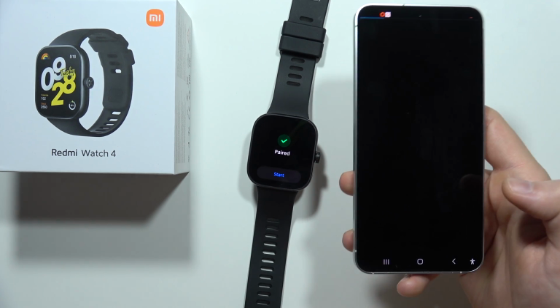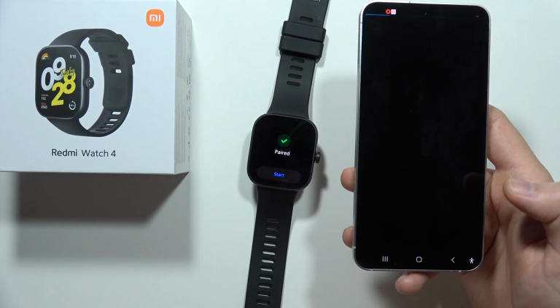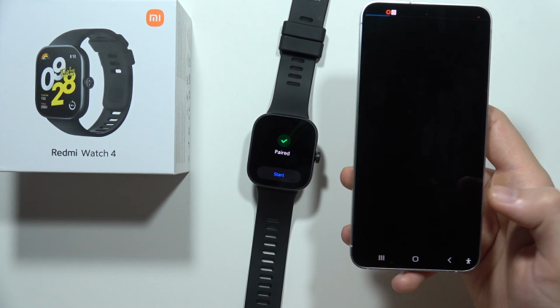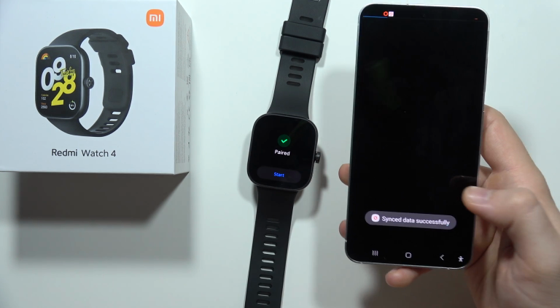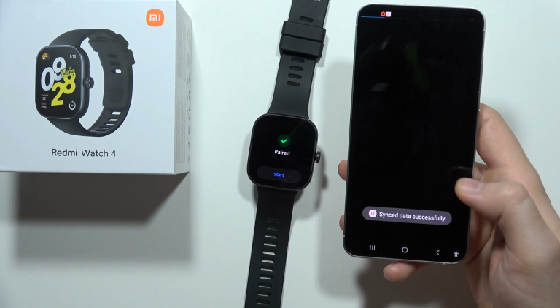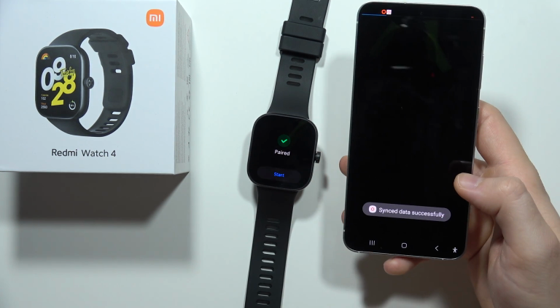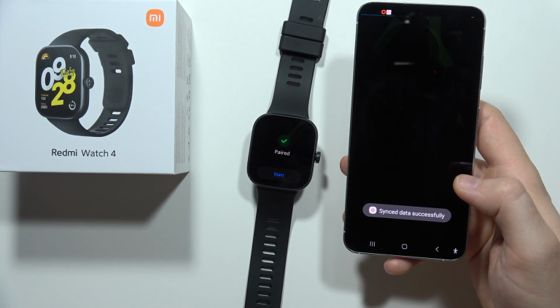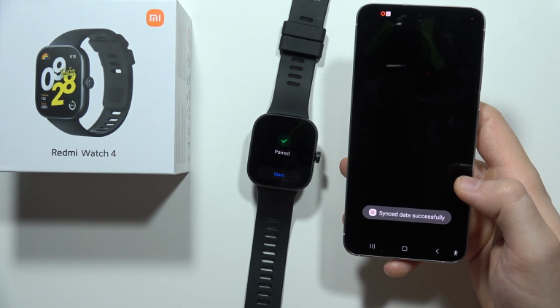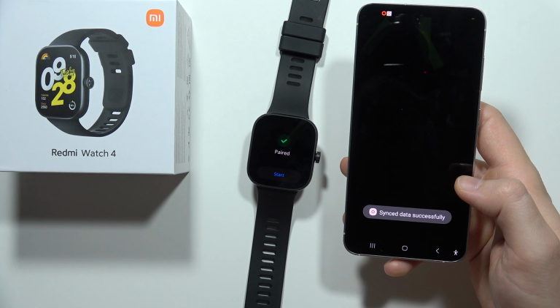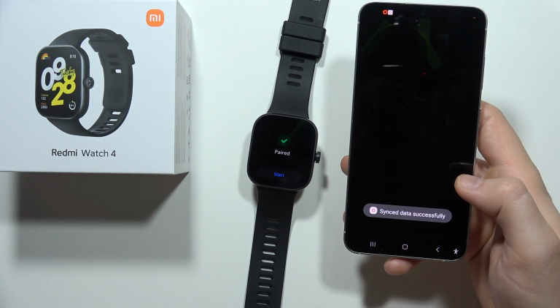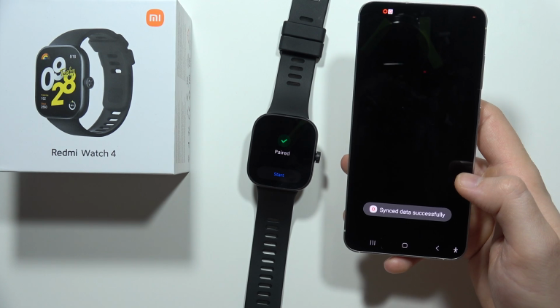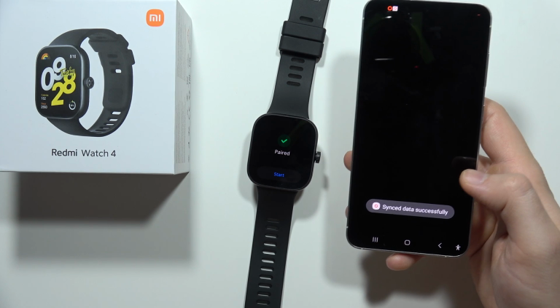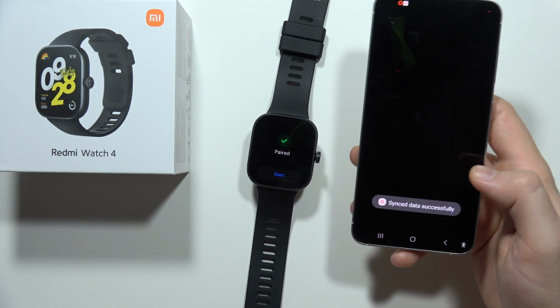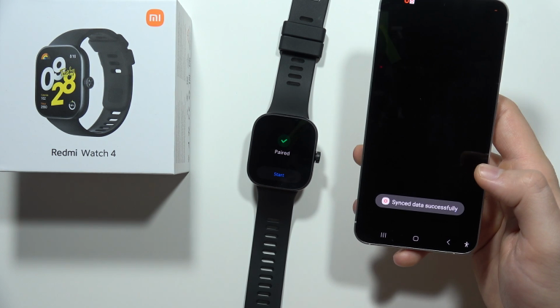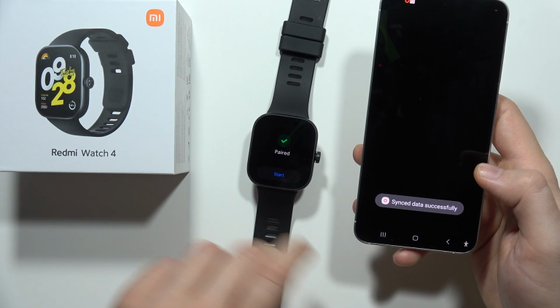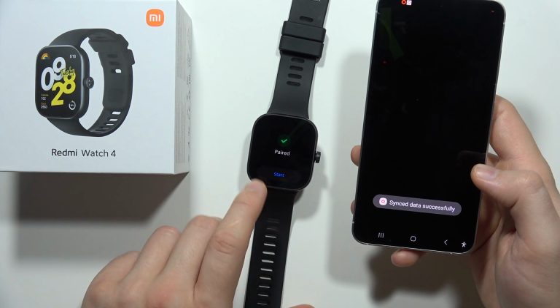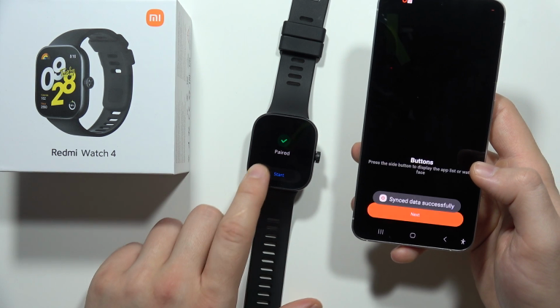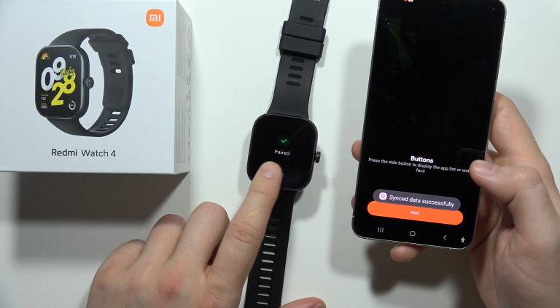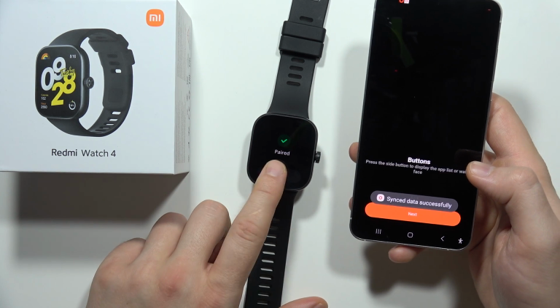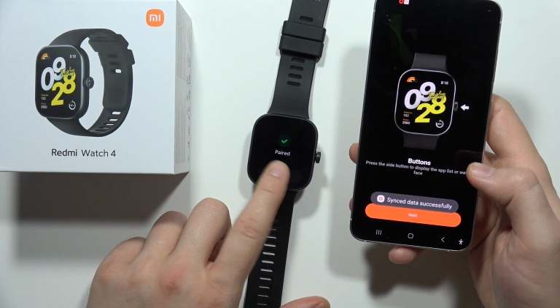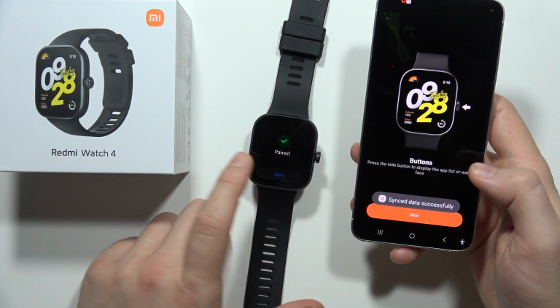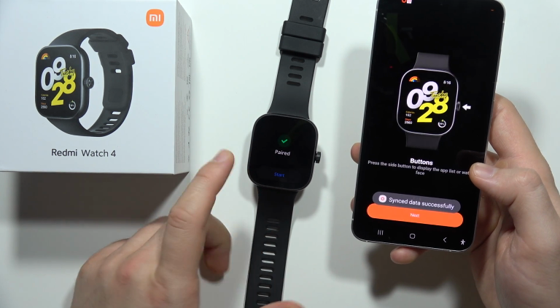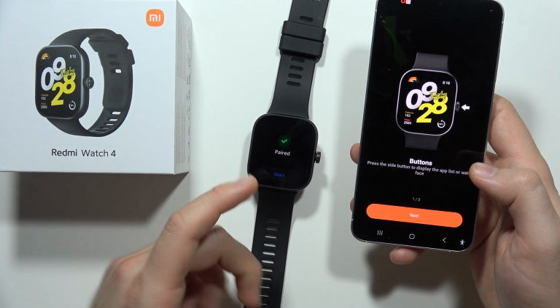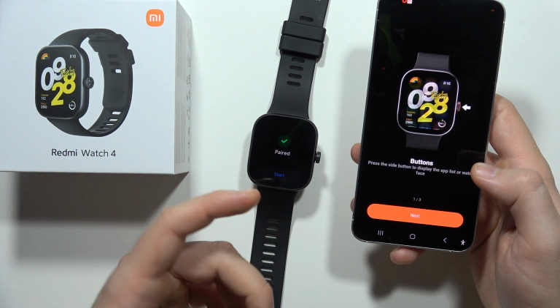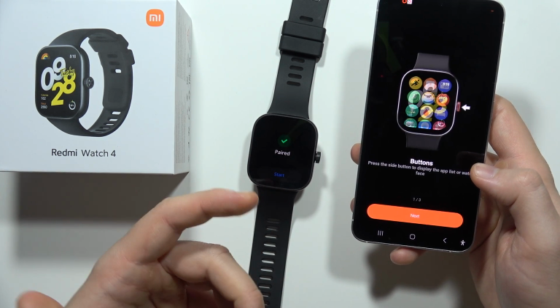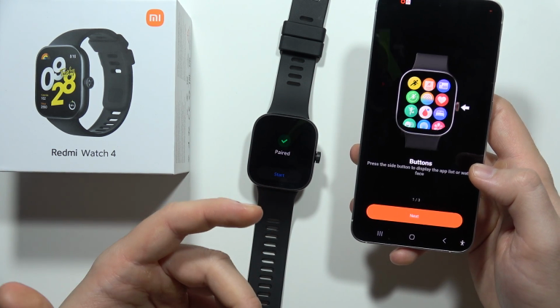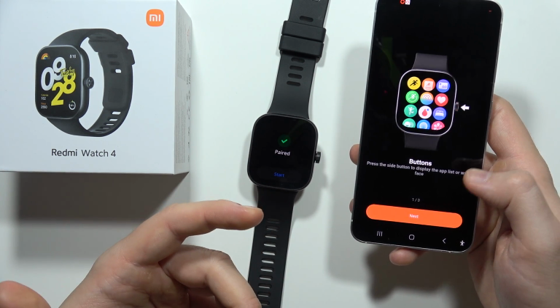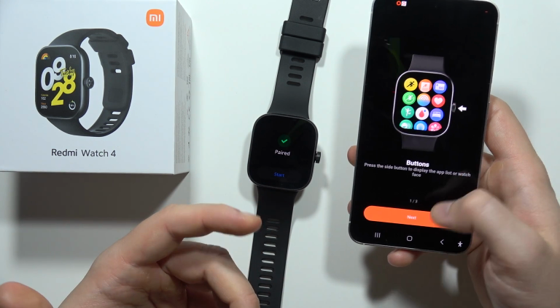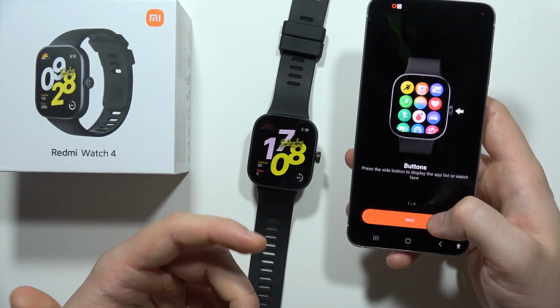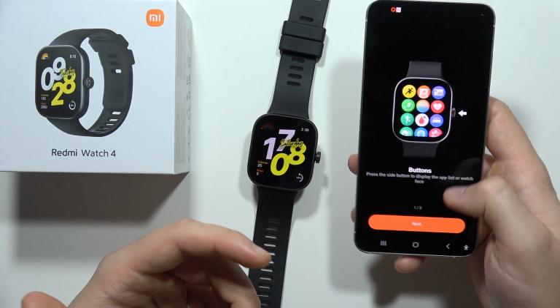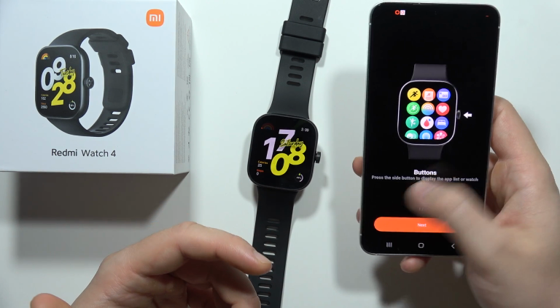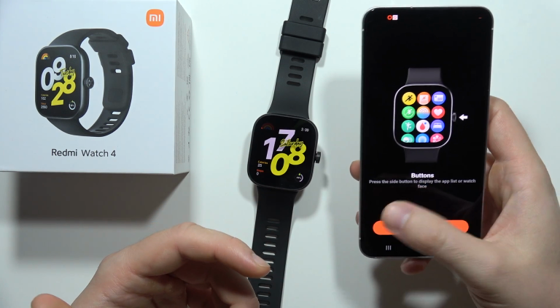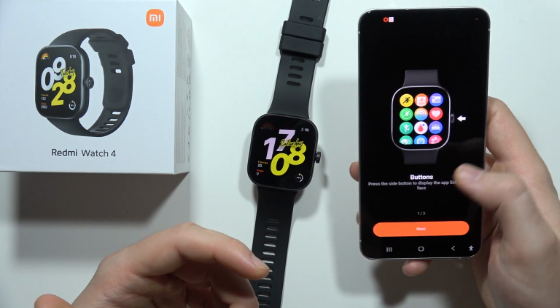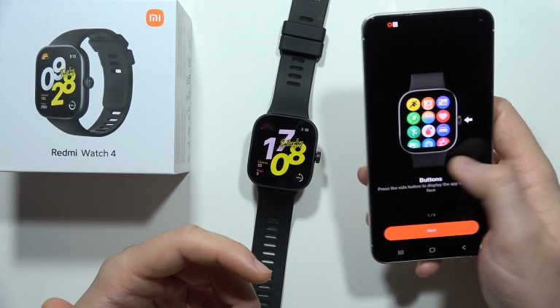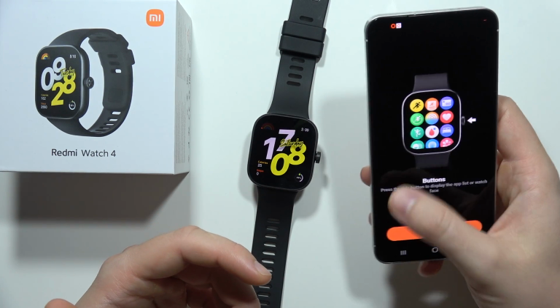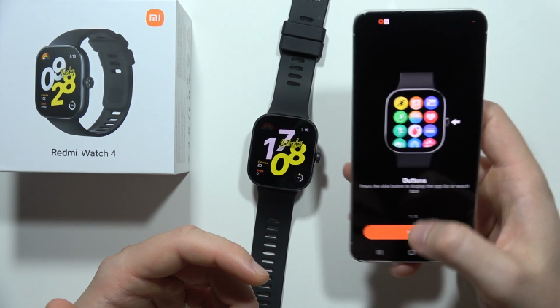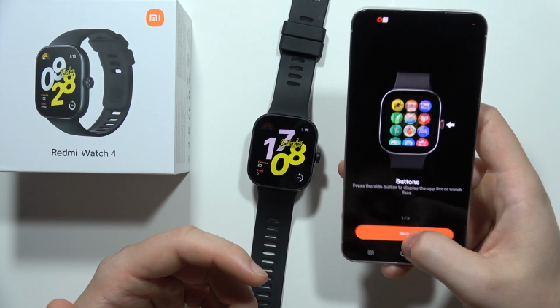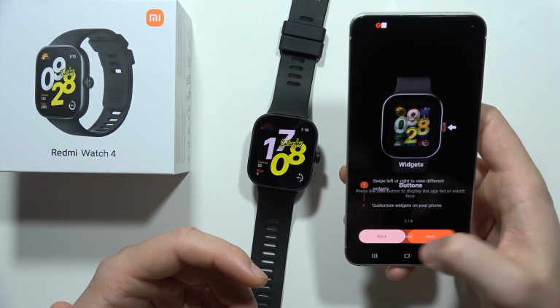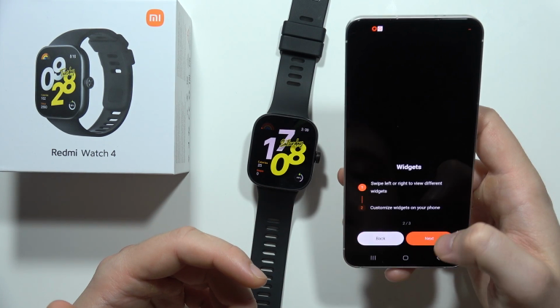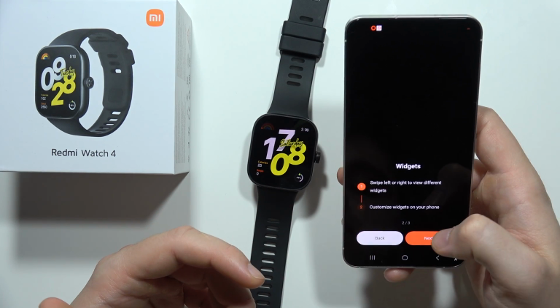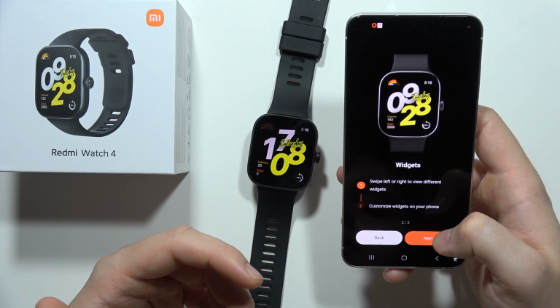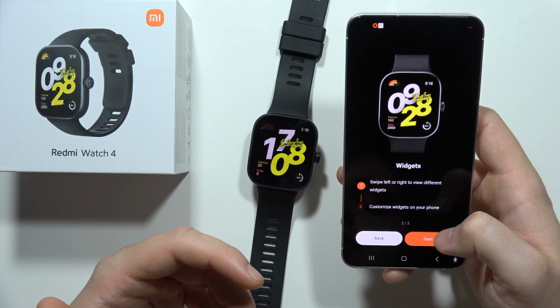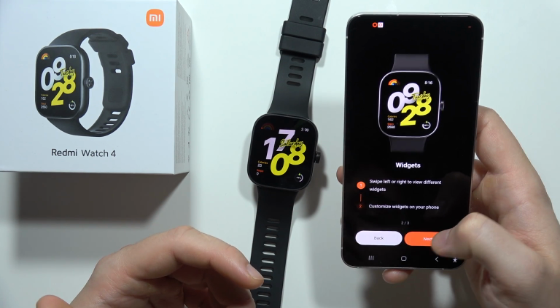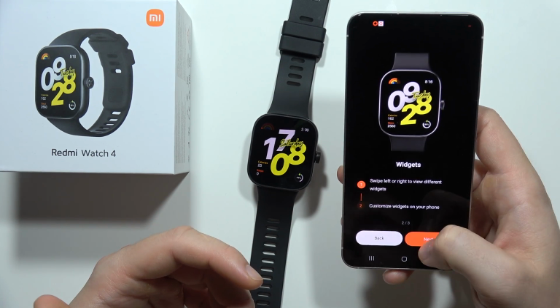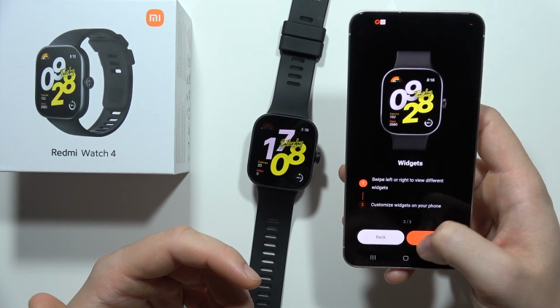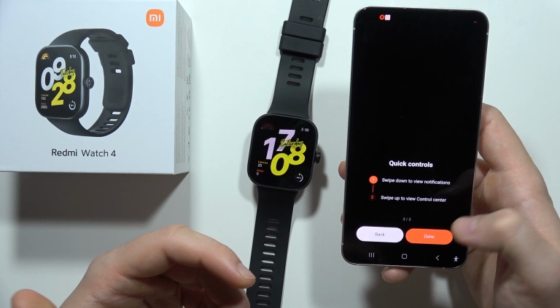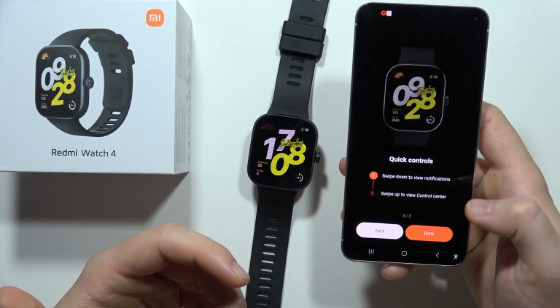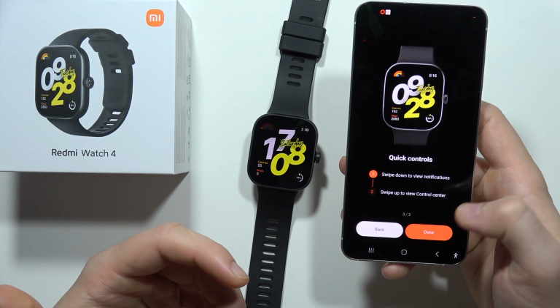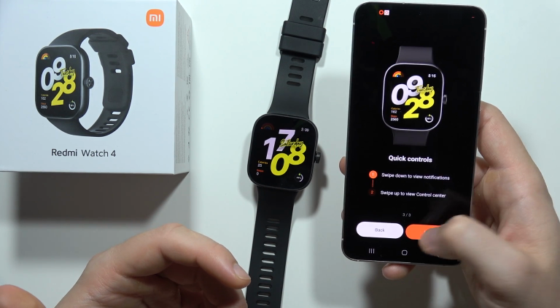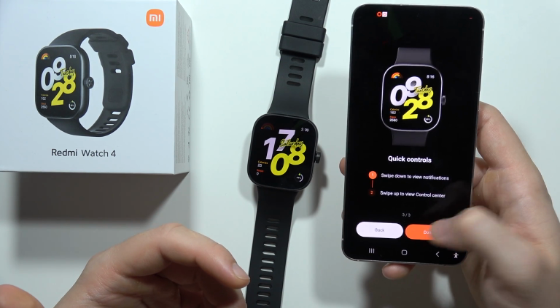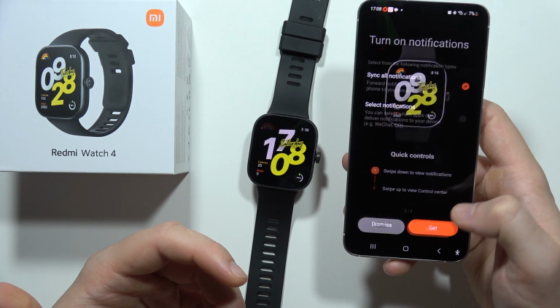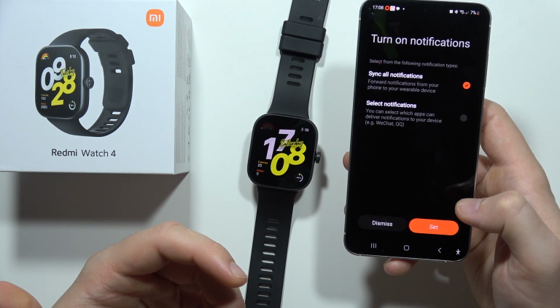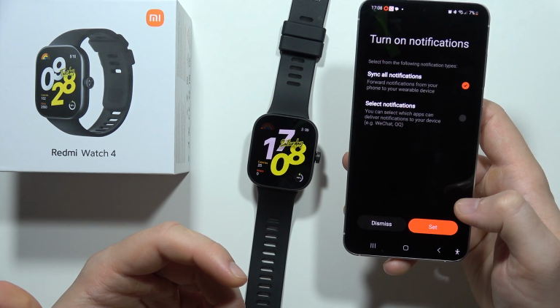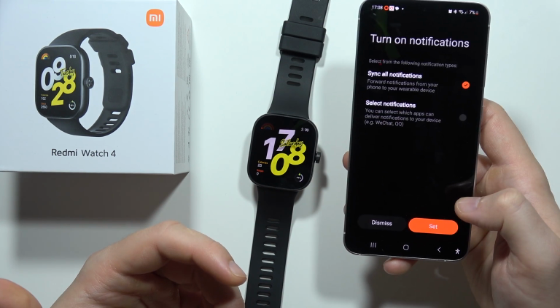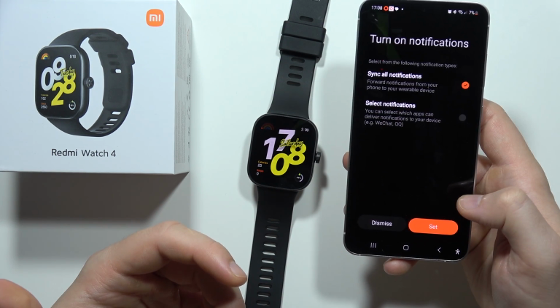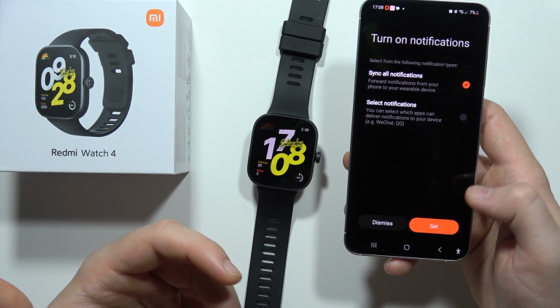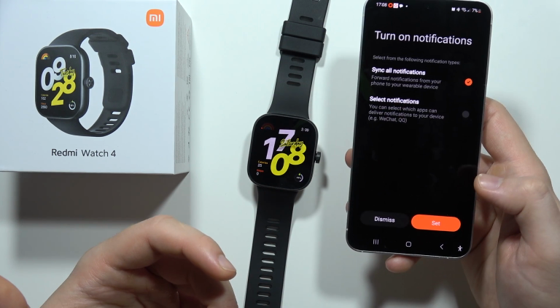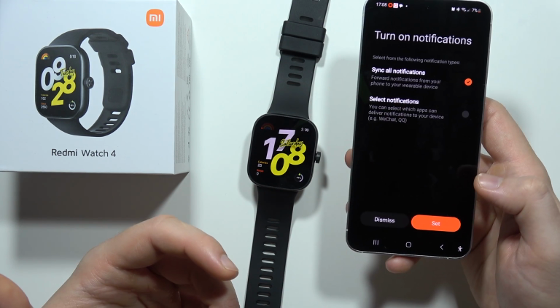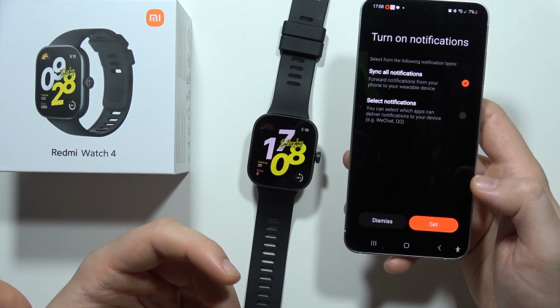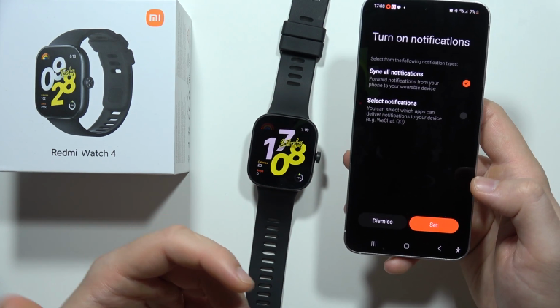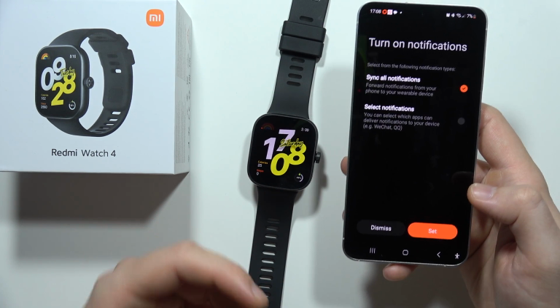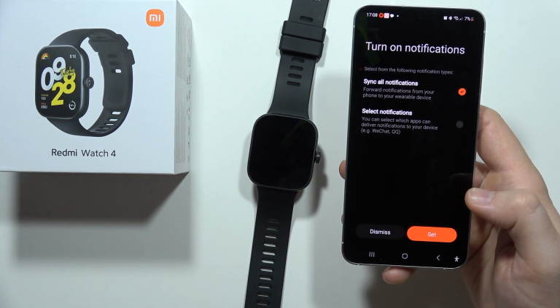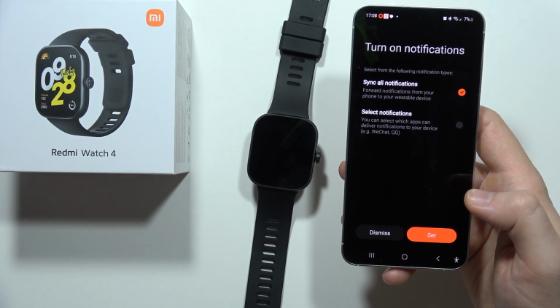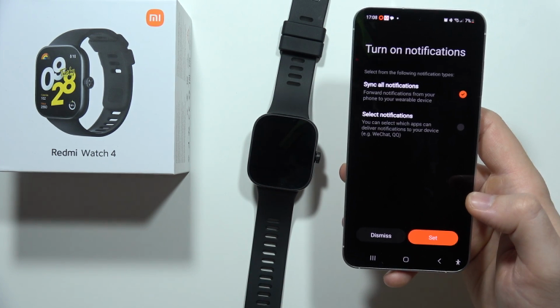As you can see, the watch is now connected without any issue. Please subscribe to my channel and see you in the next one.